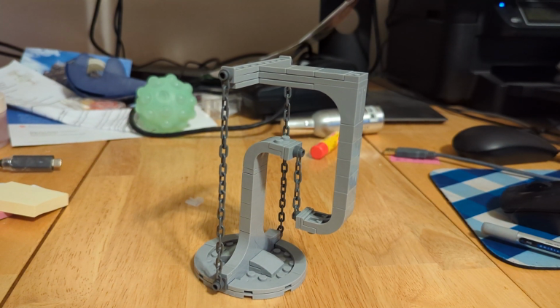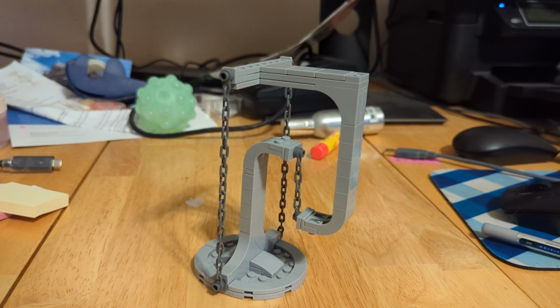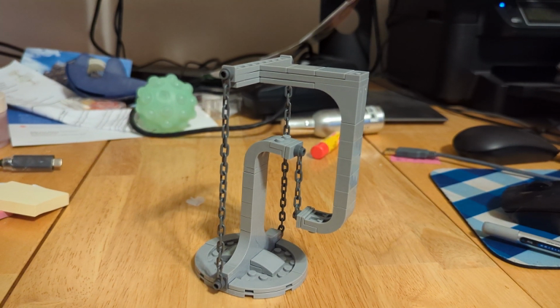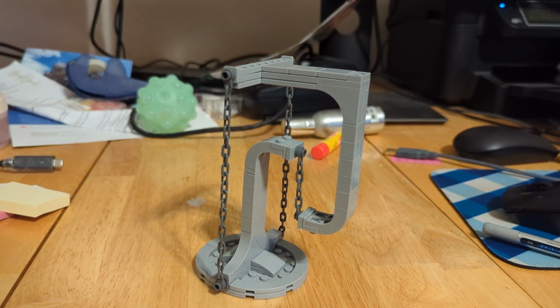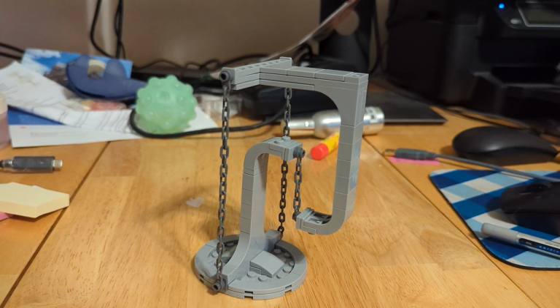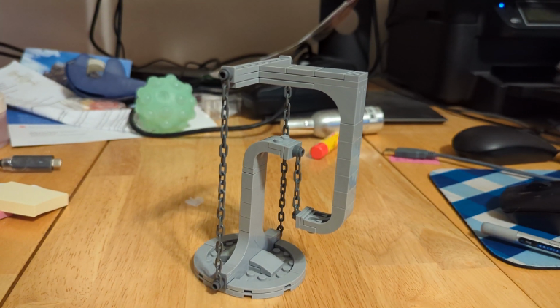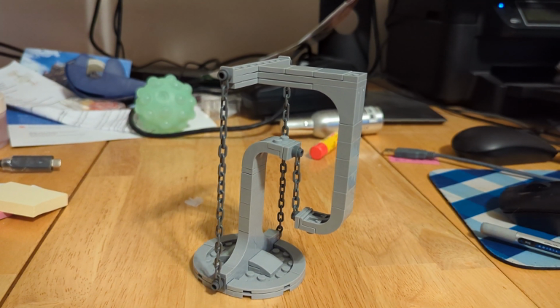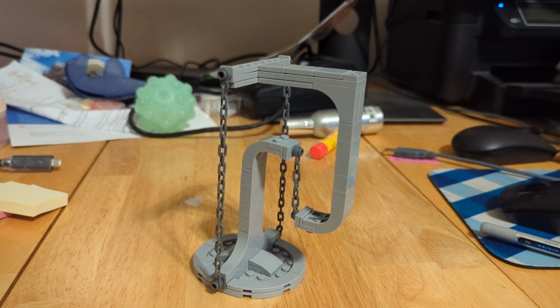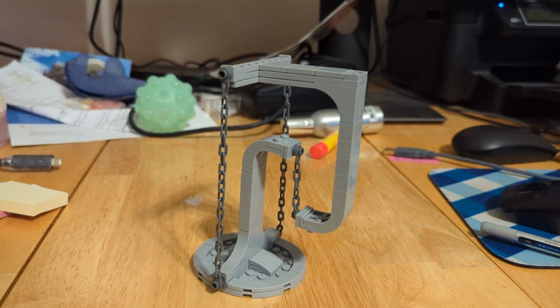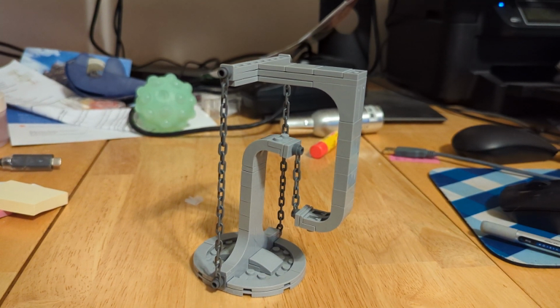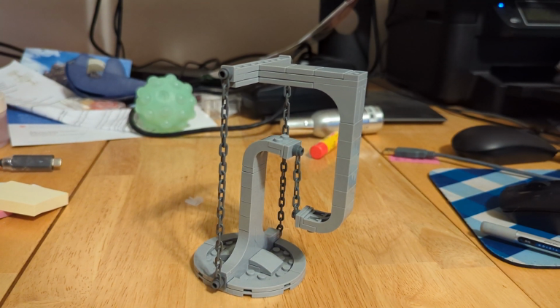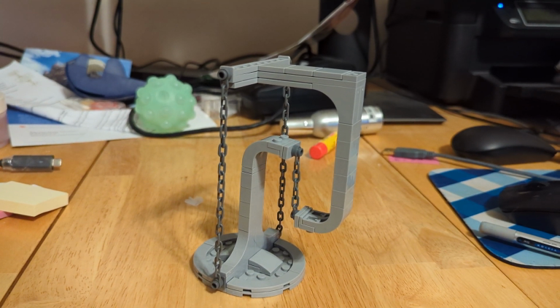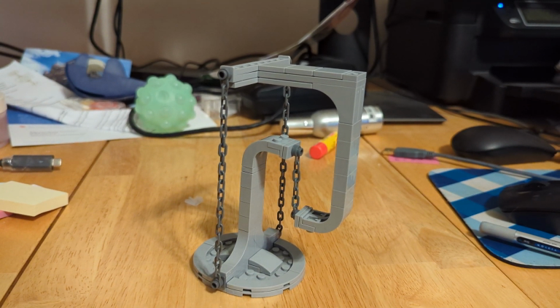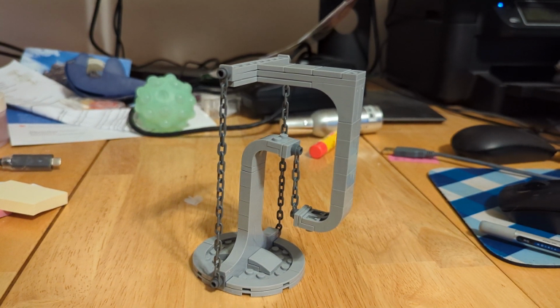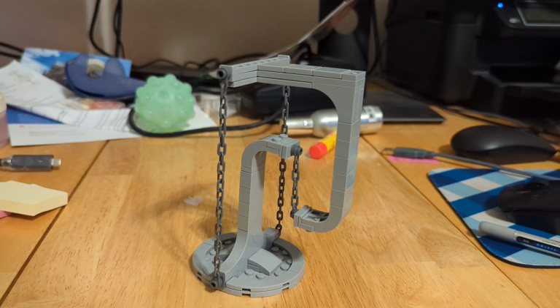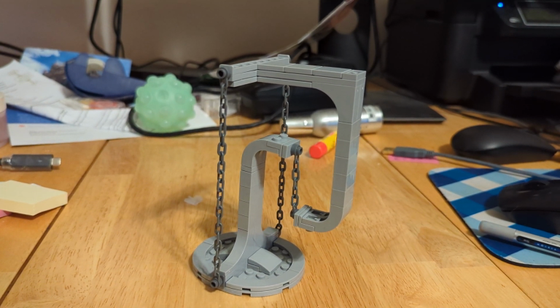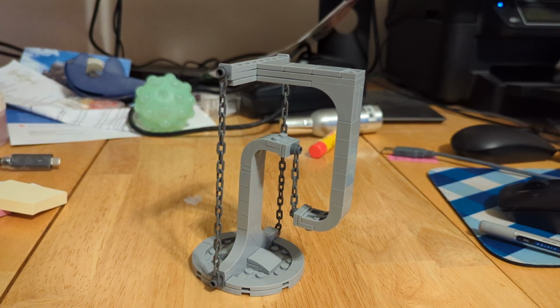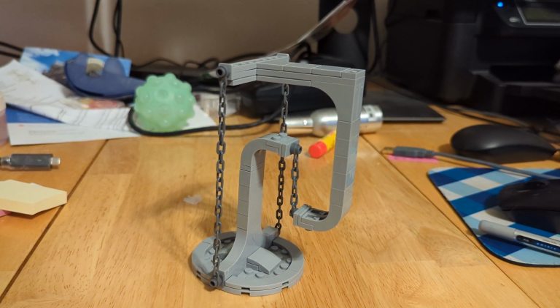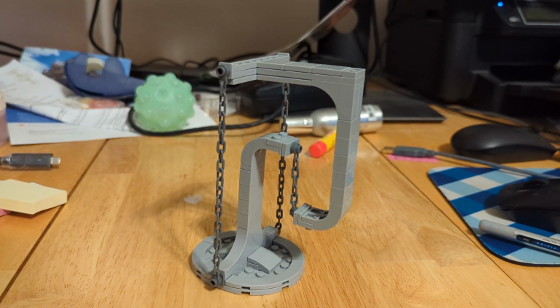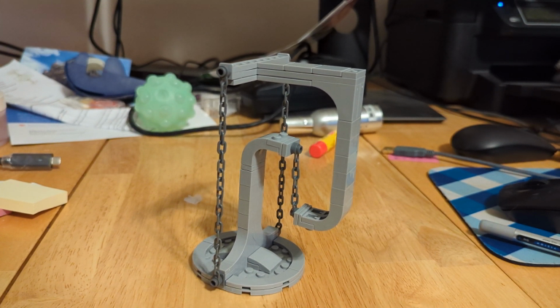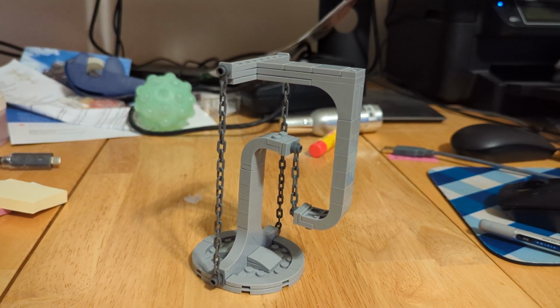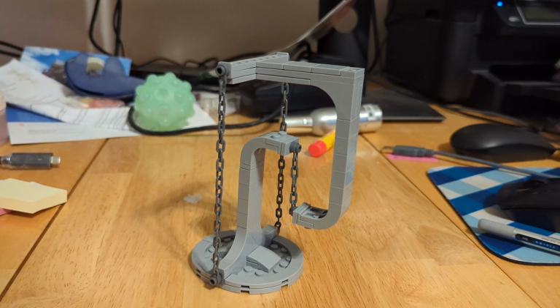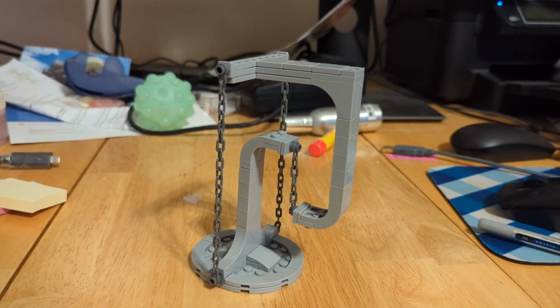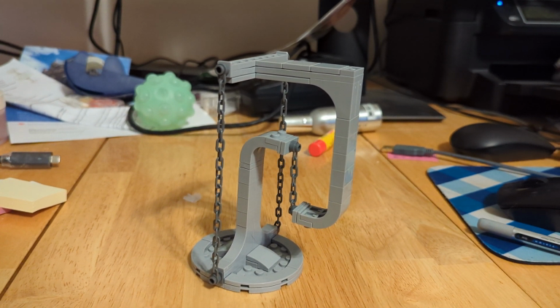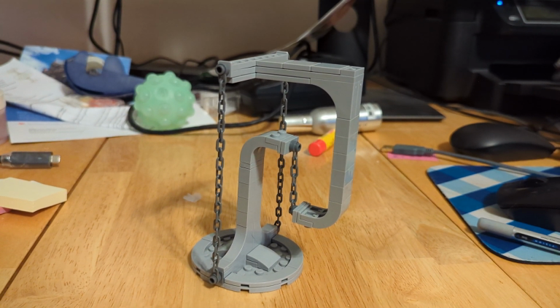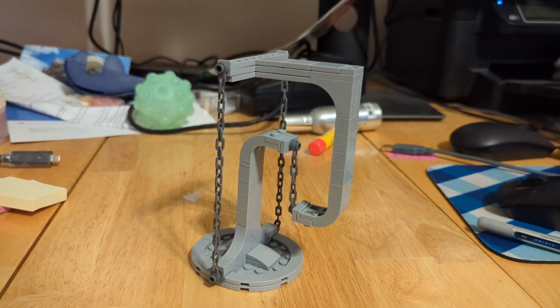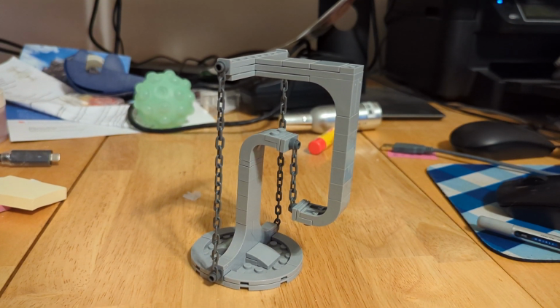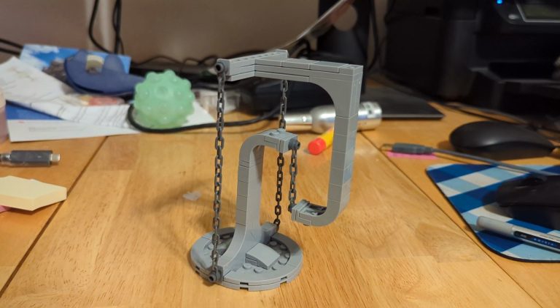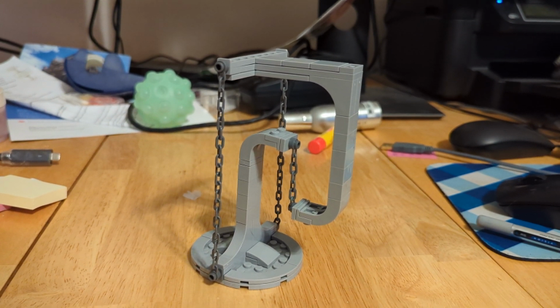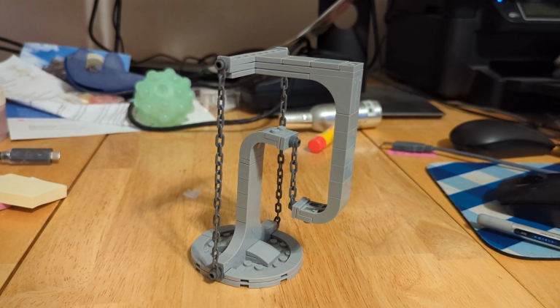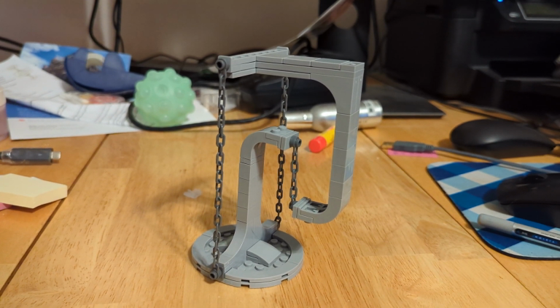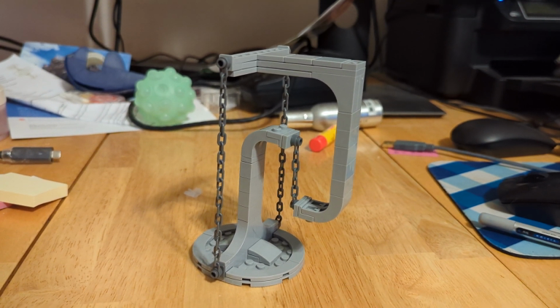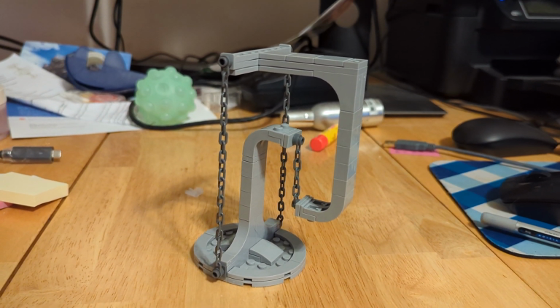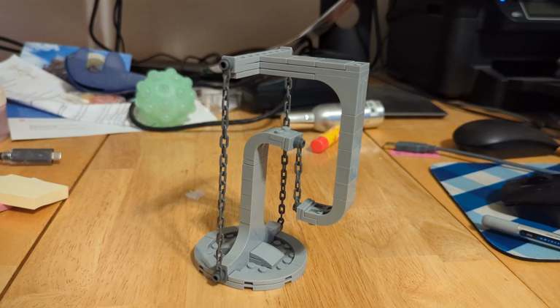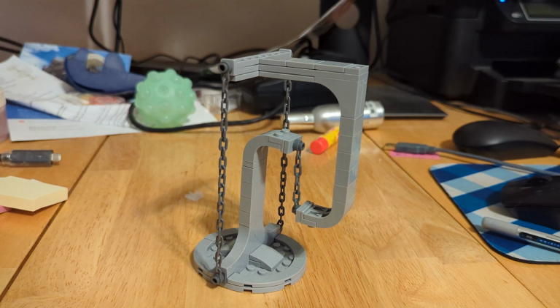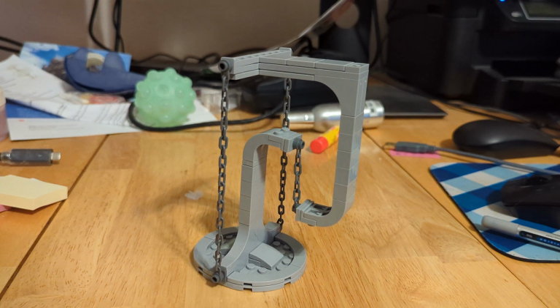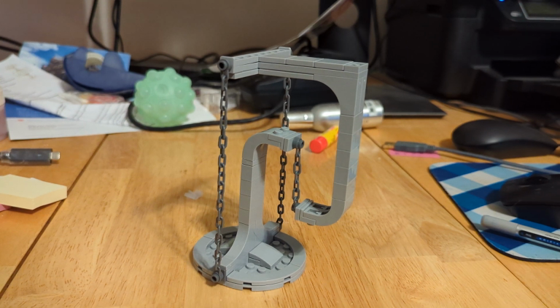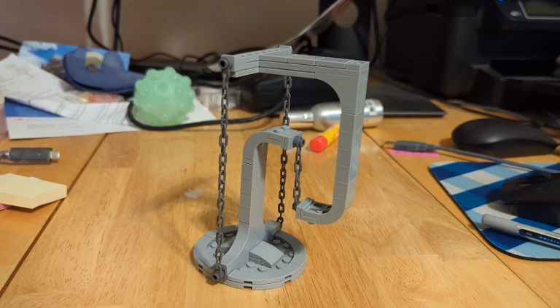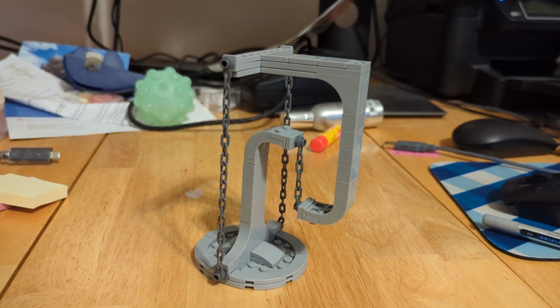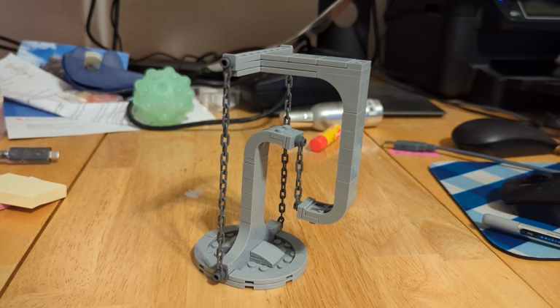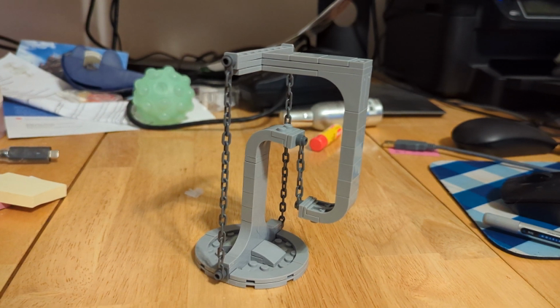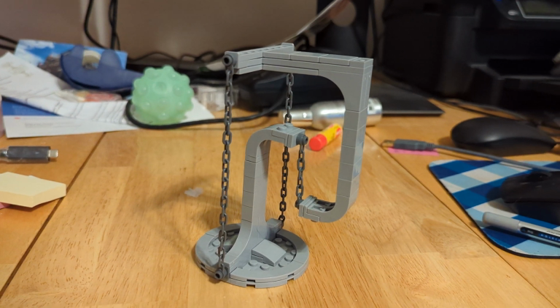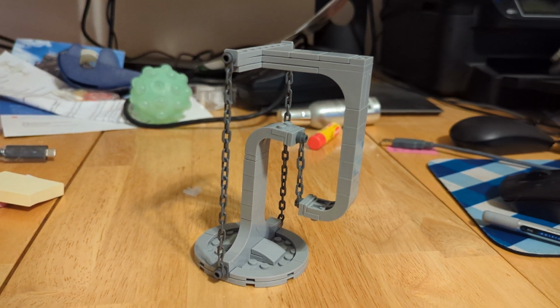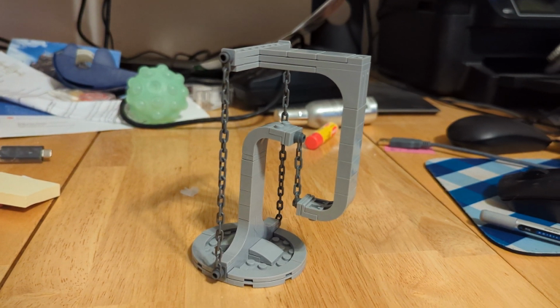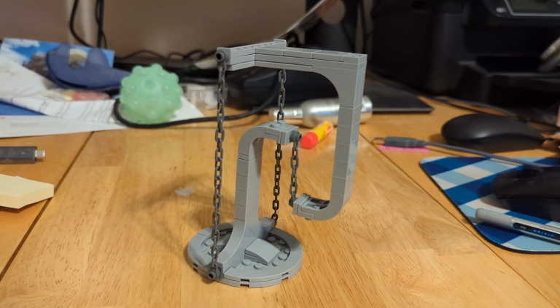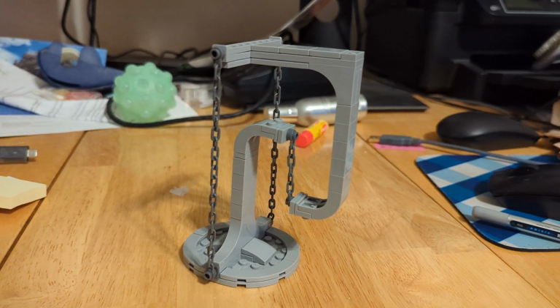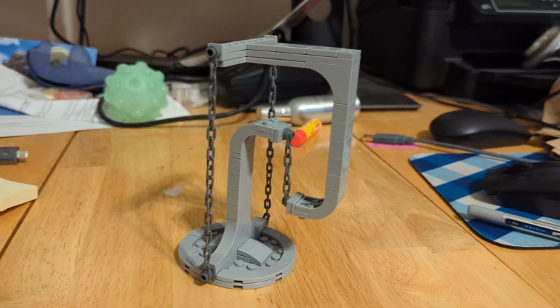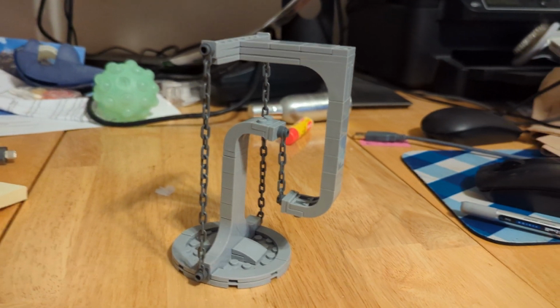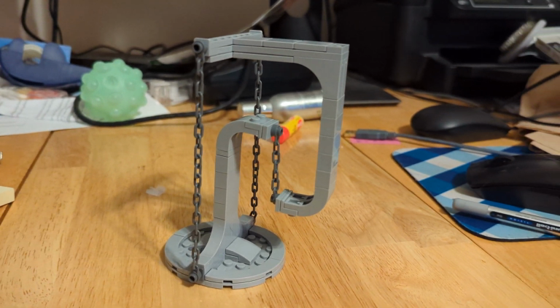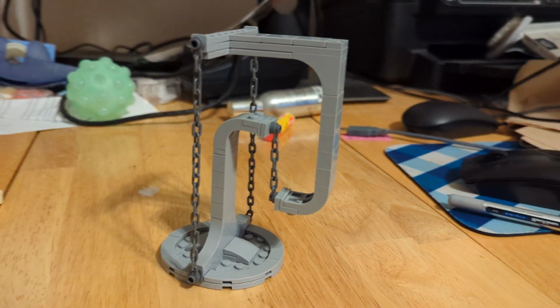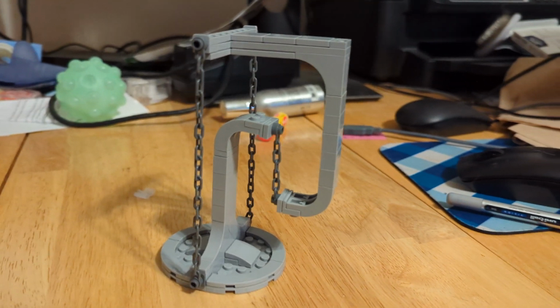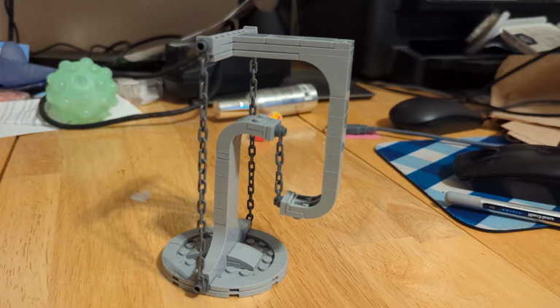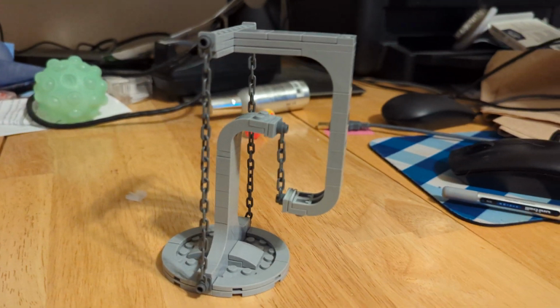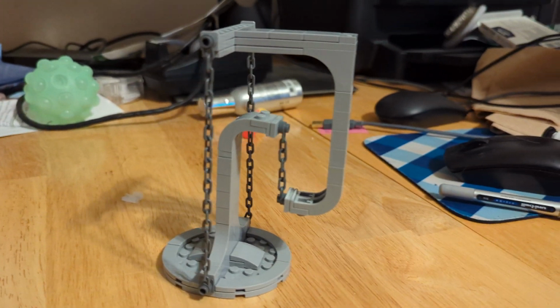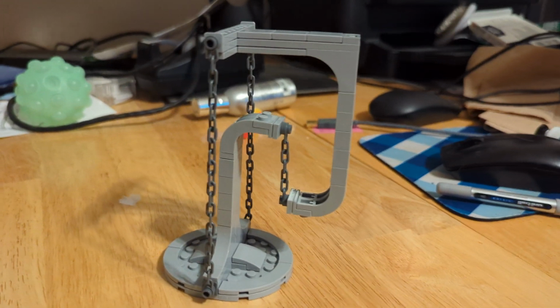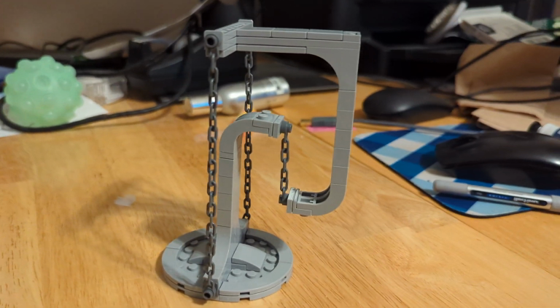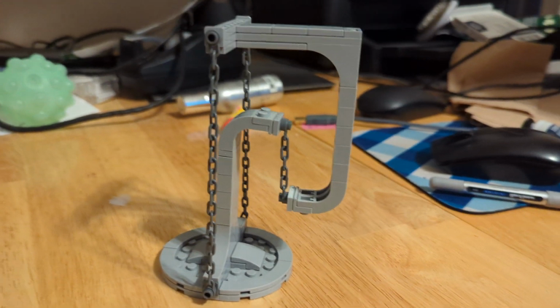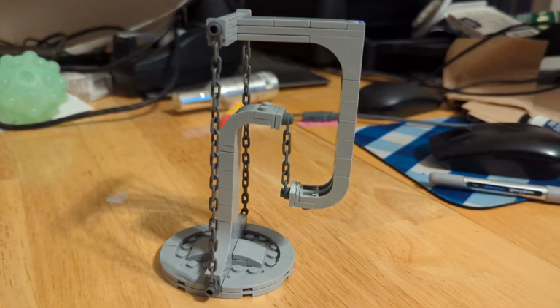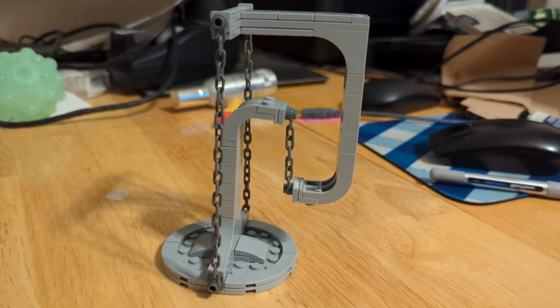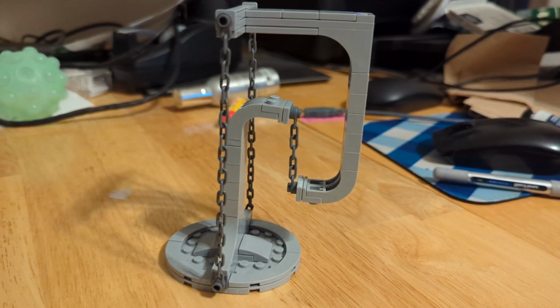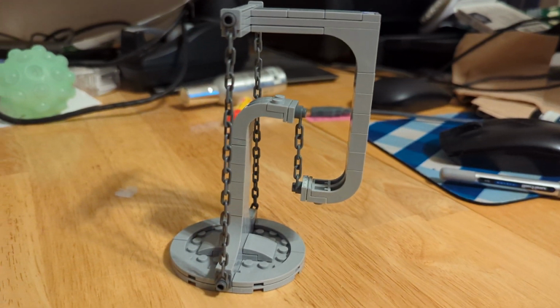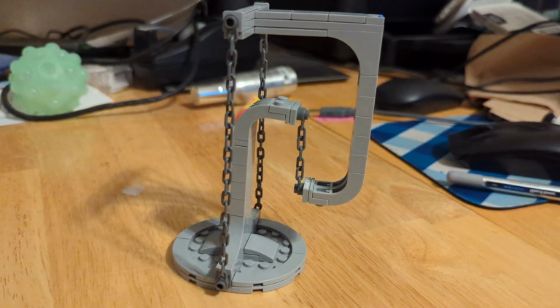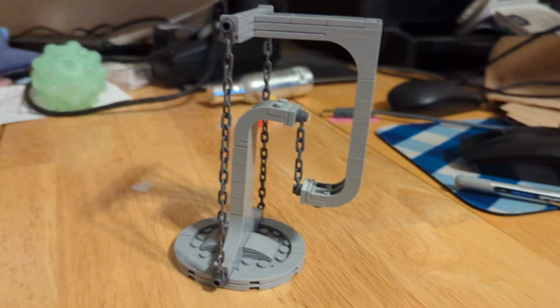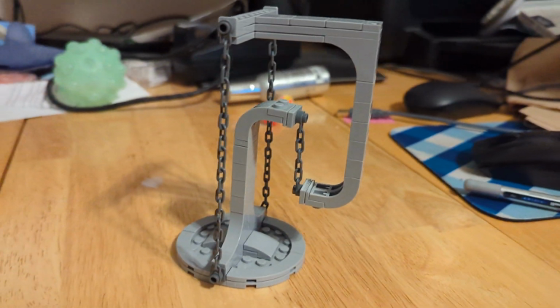Hello, welcome to BLW, back here again with another LEGO video. Today we're going to be taking a look at the LEGO Tension Sculpture.